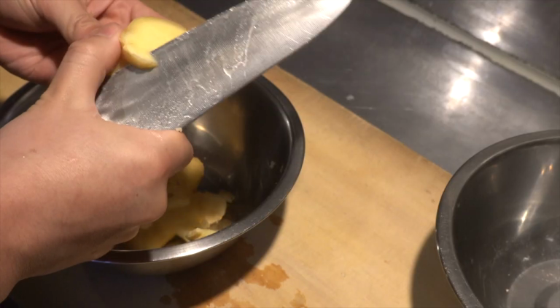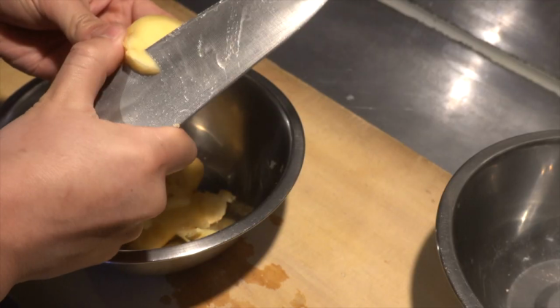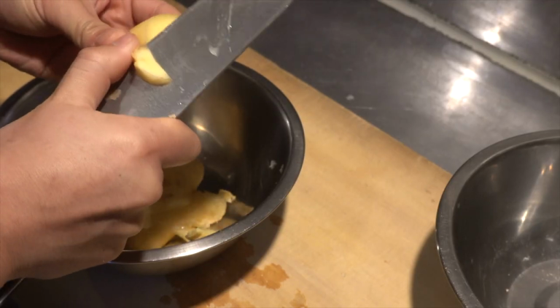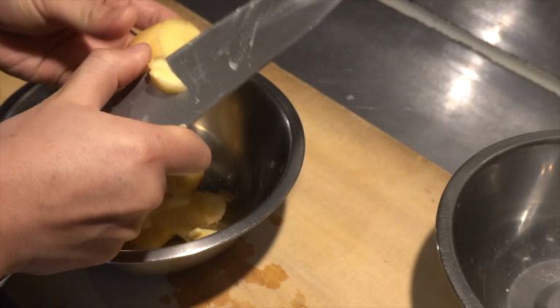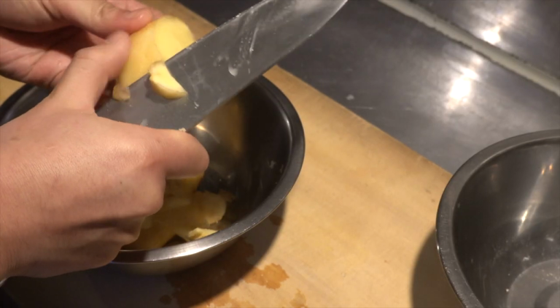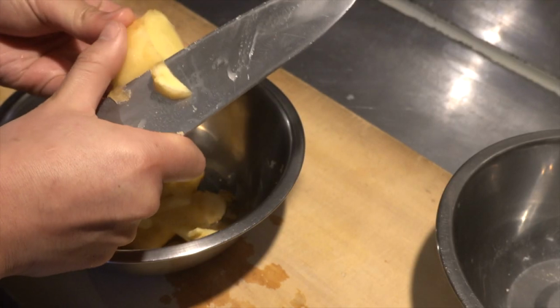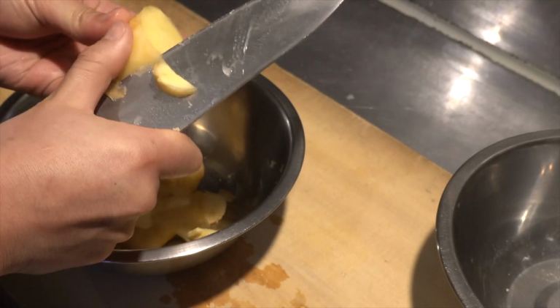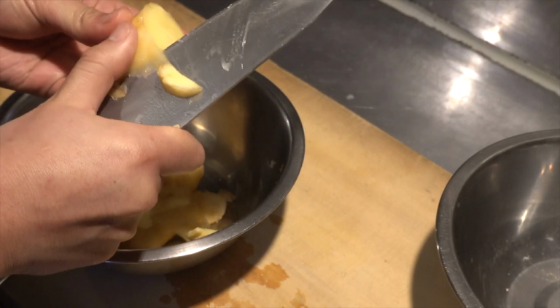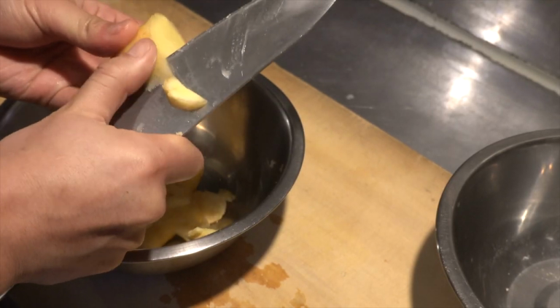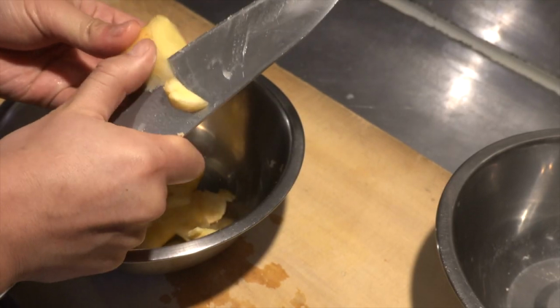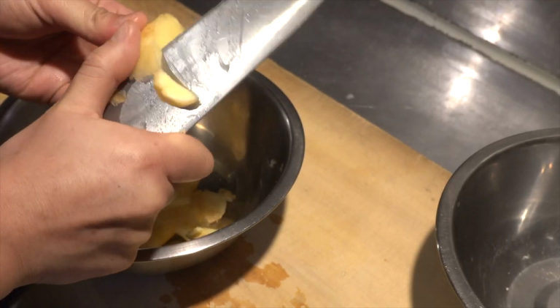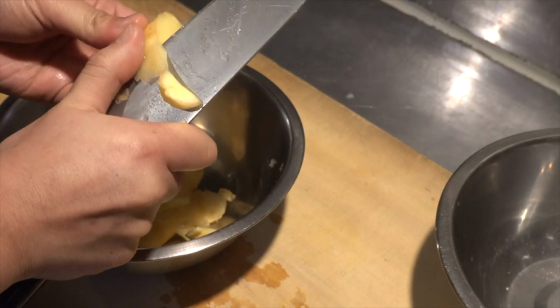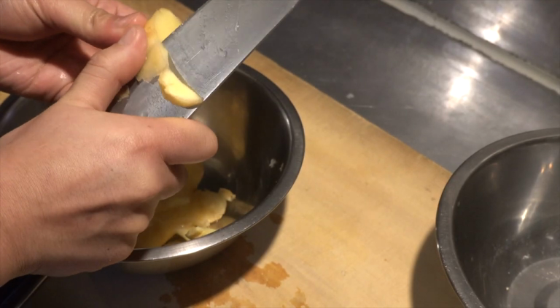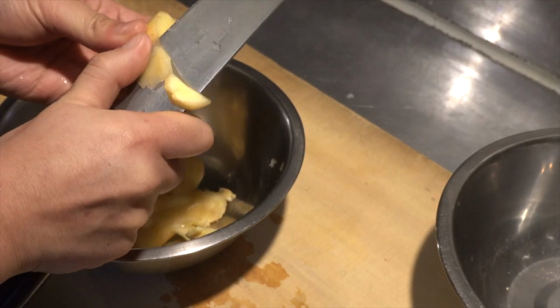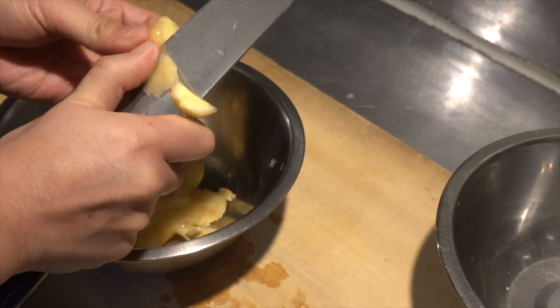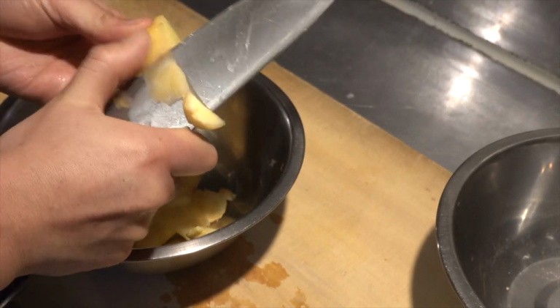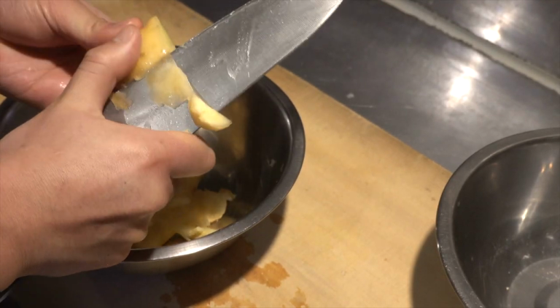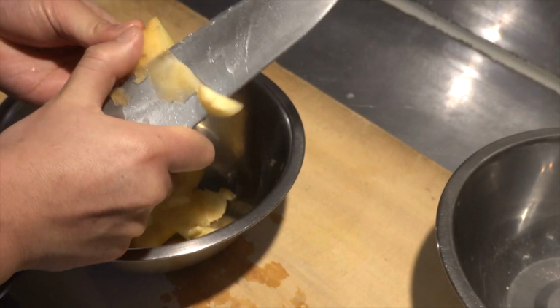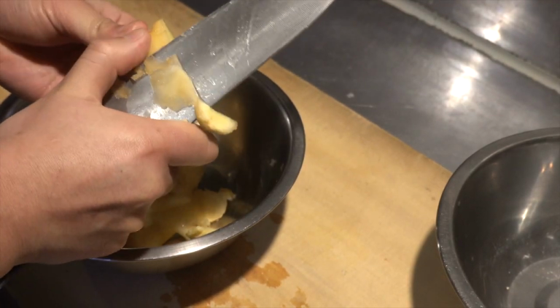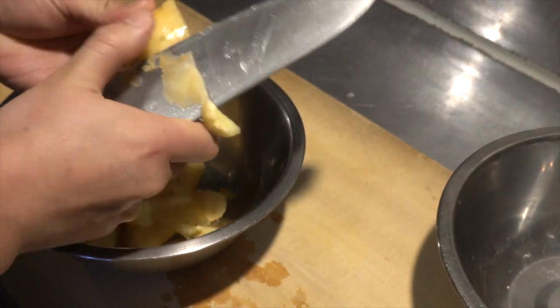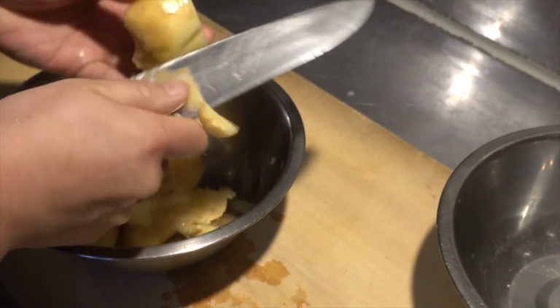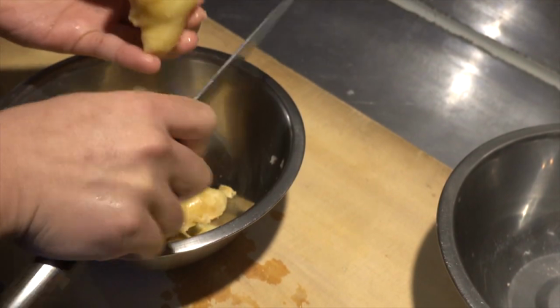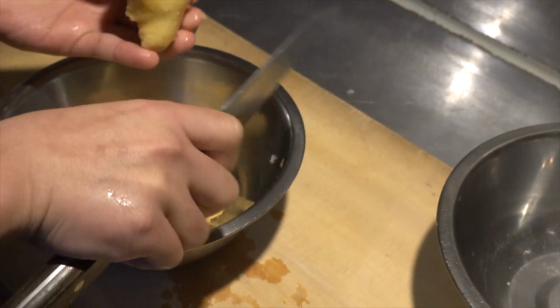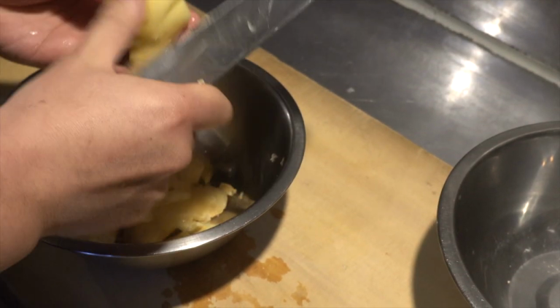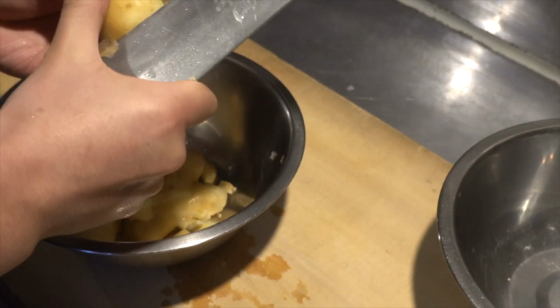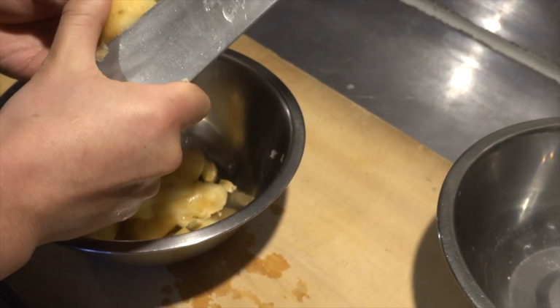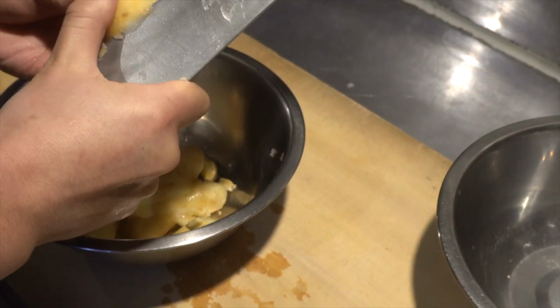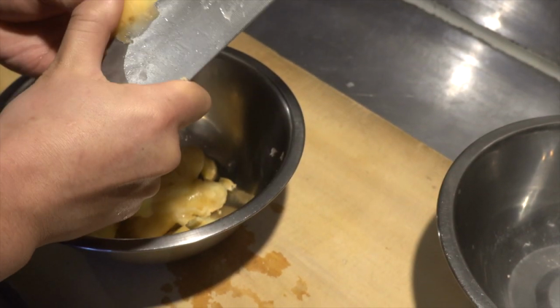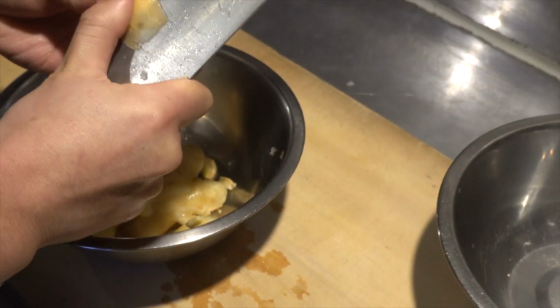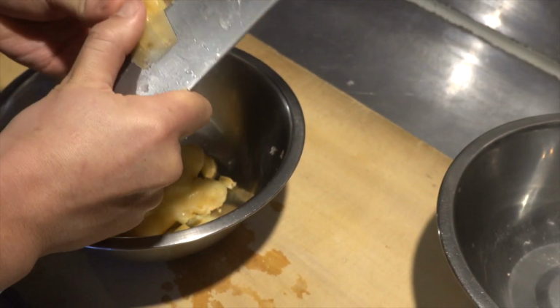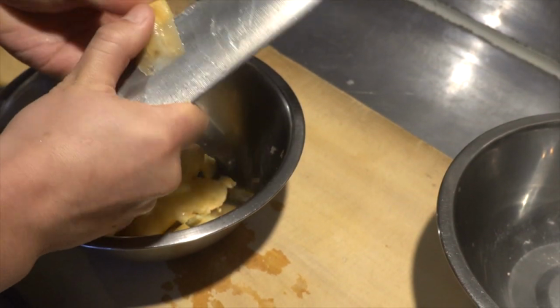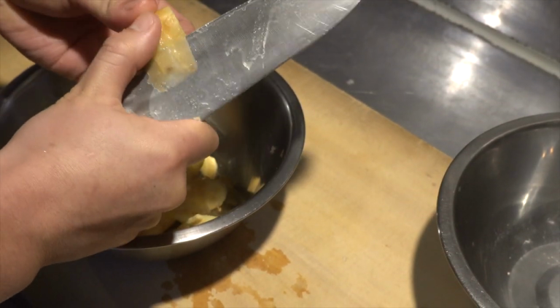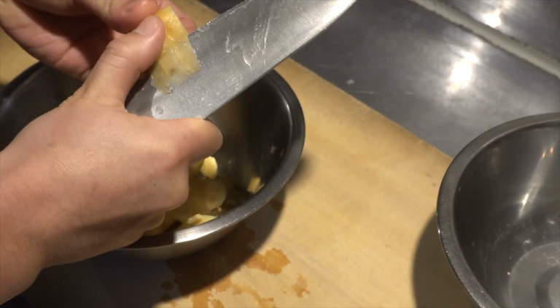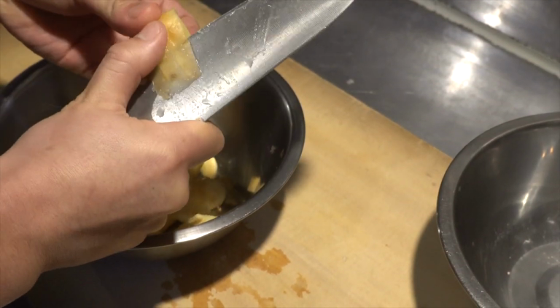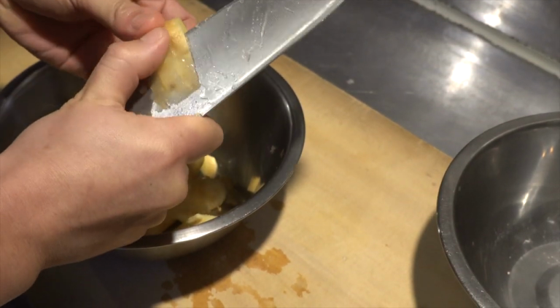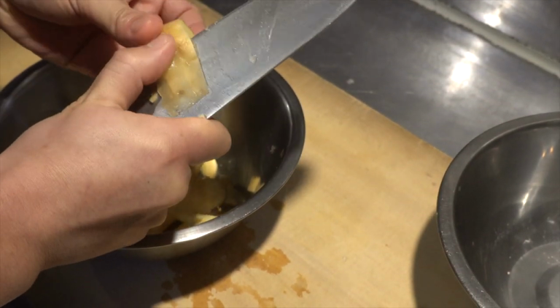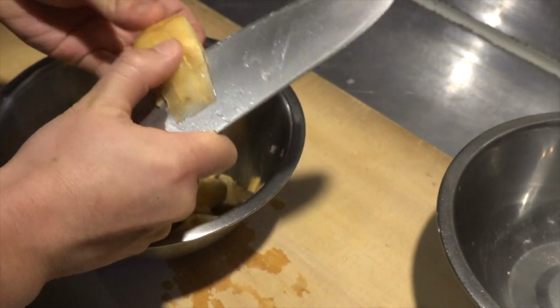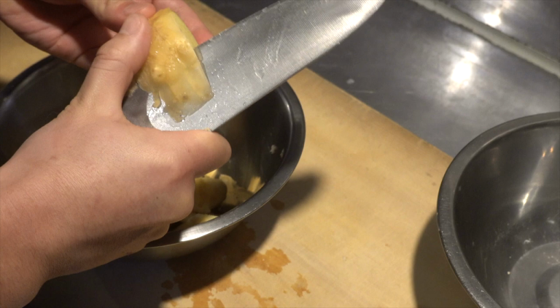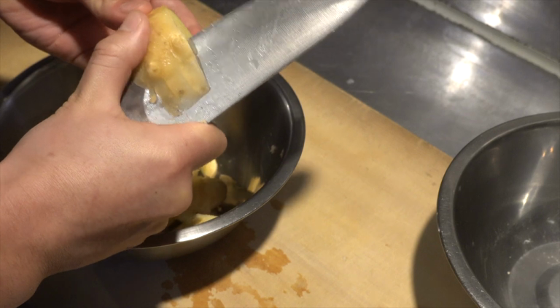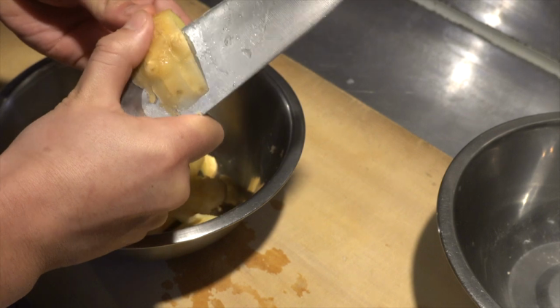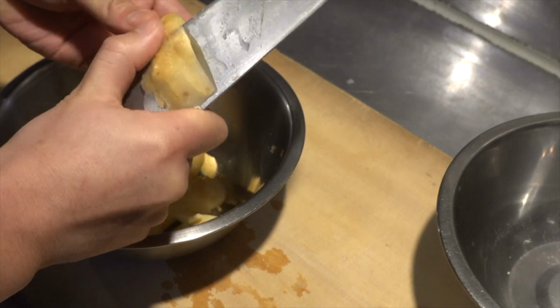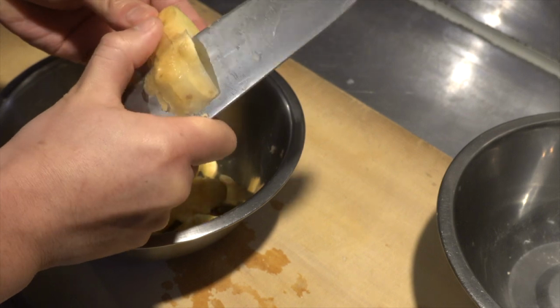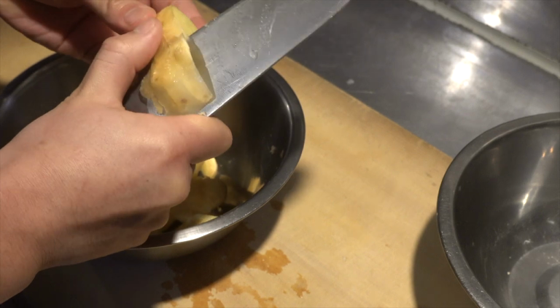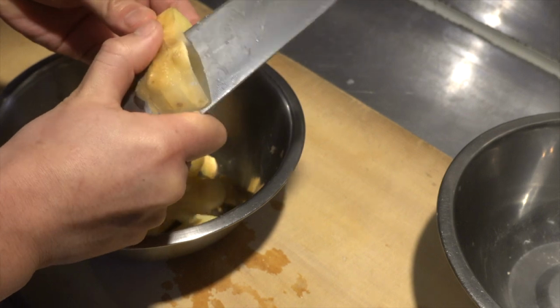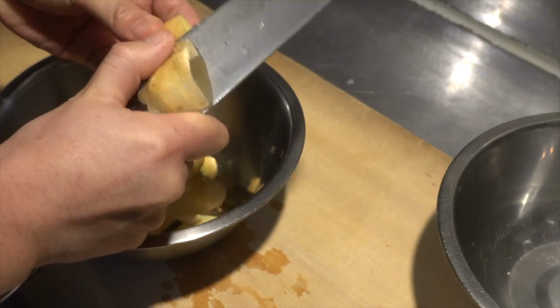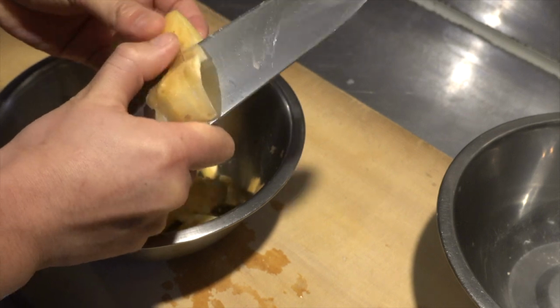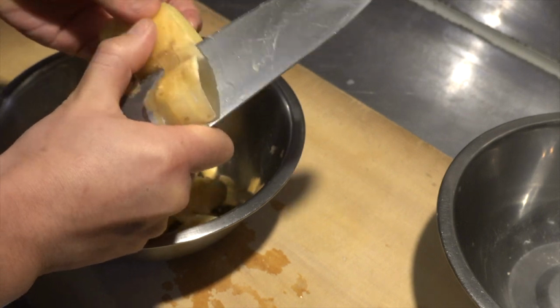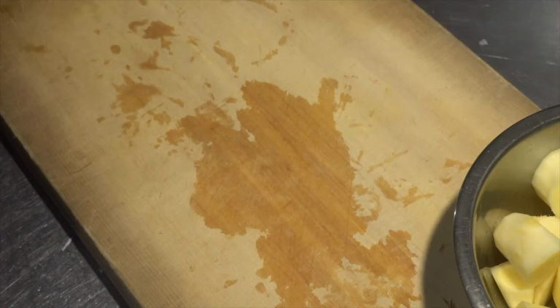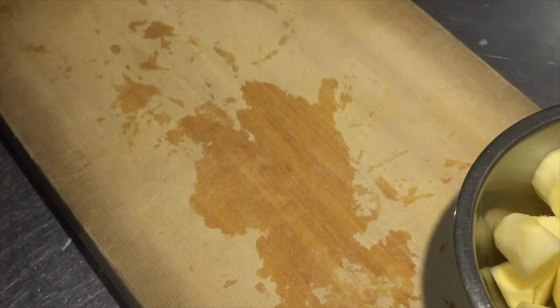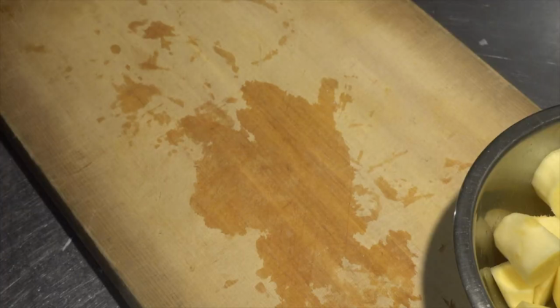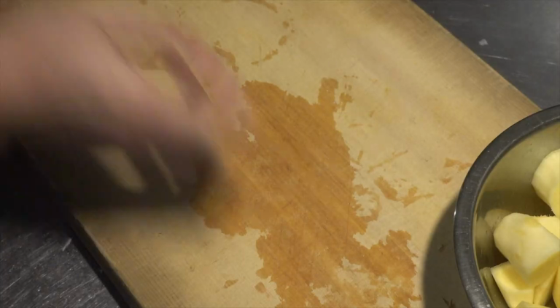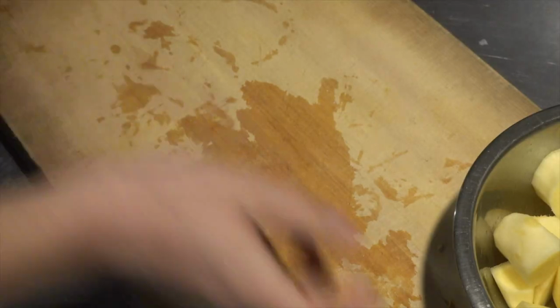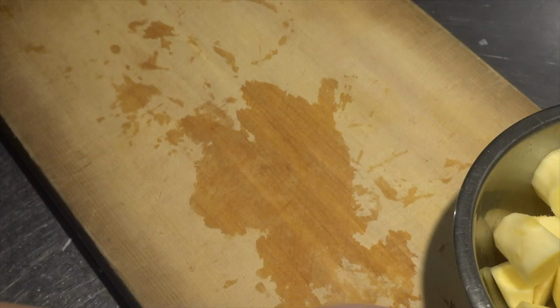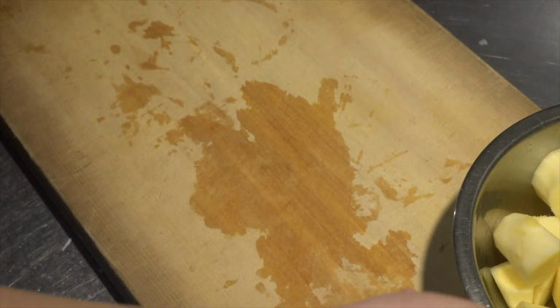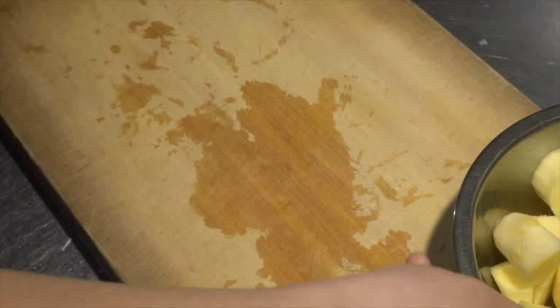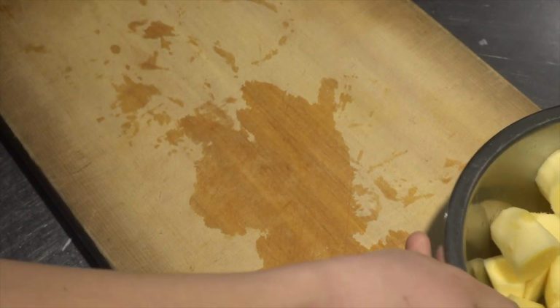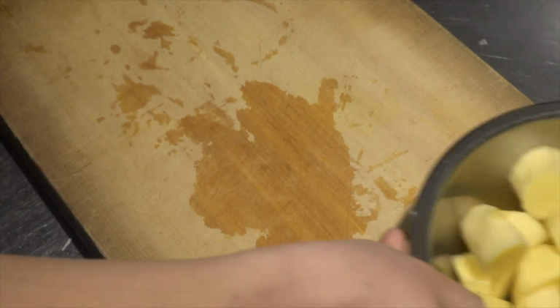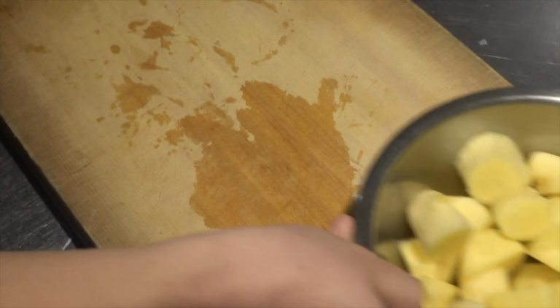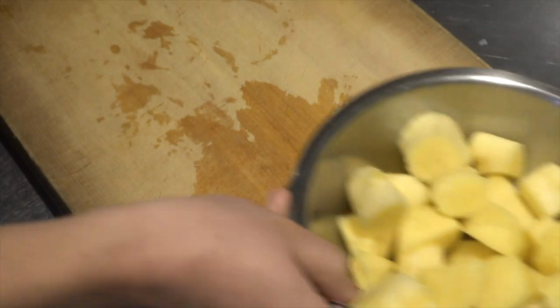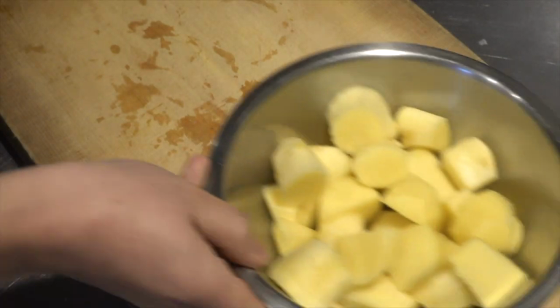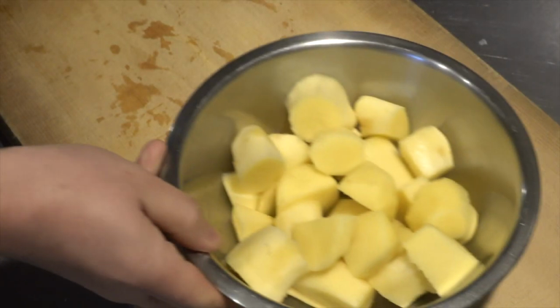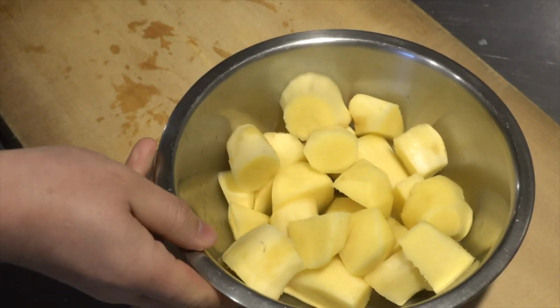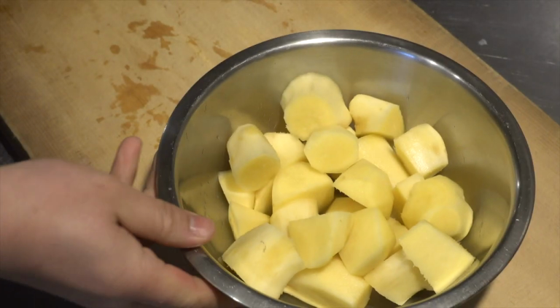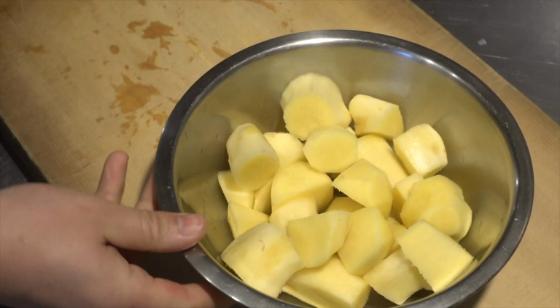Next, peel and cut the ginger. Use the skin to neutralize the smell of meat later, so there's no waste — don't throw it away.